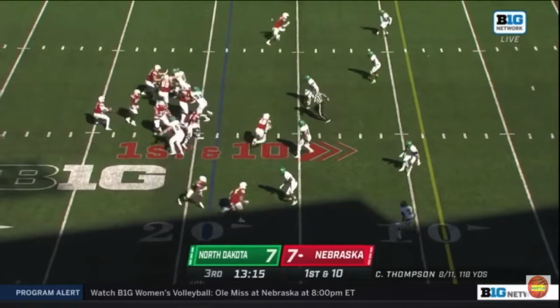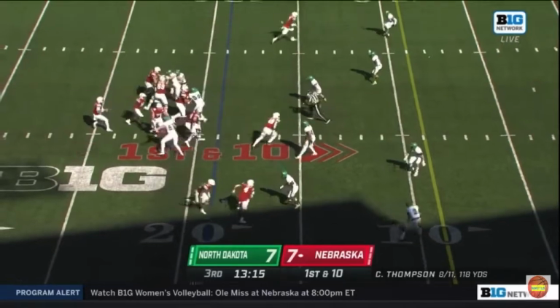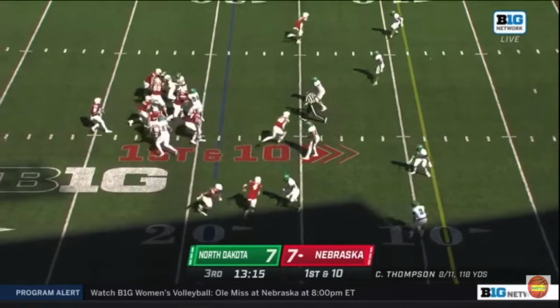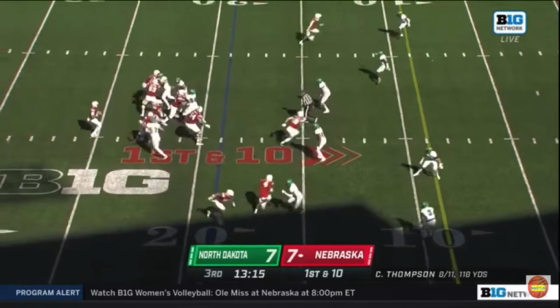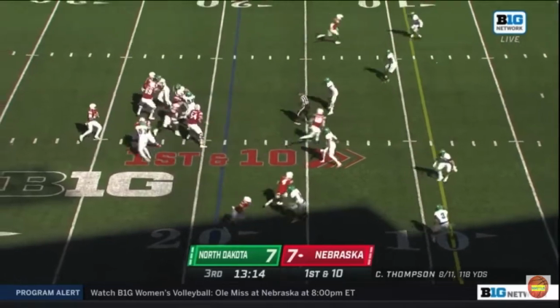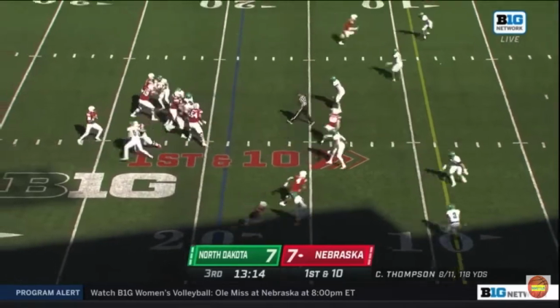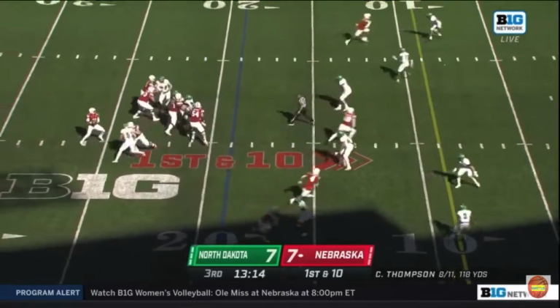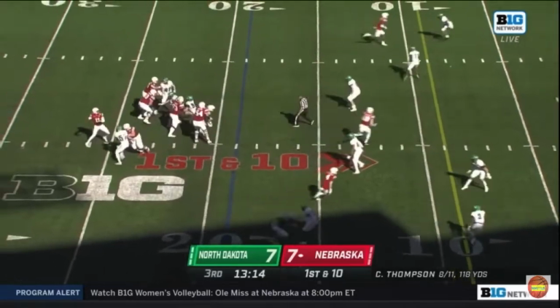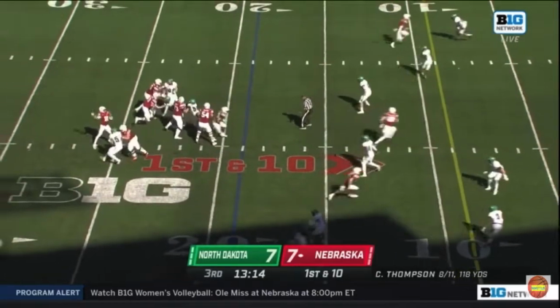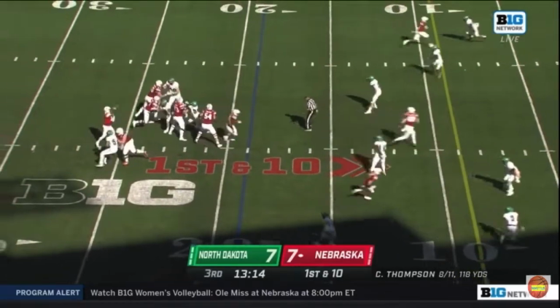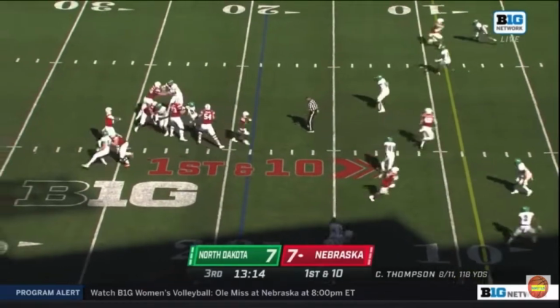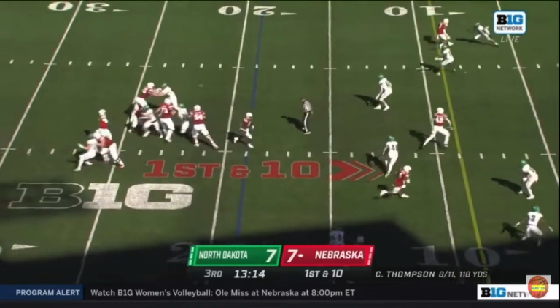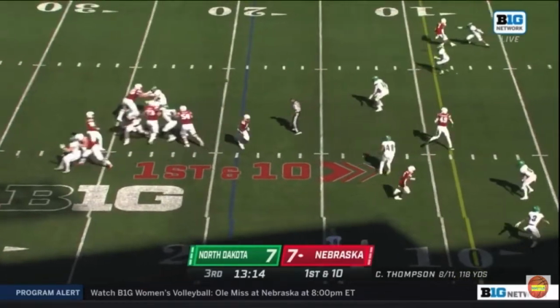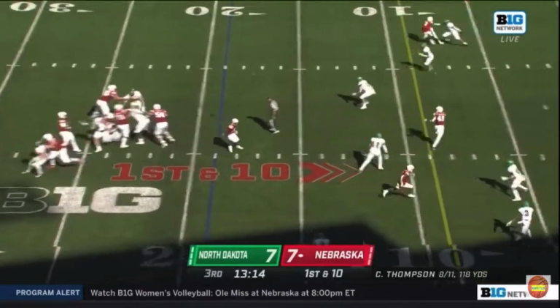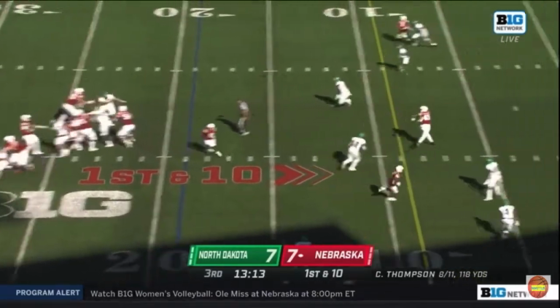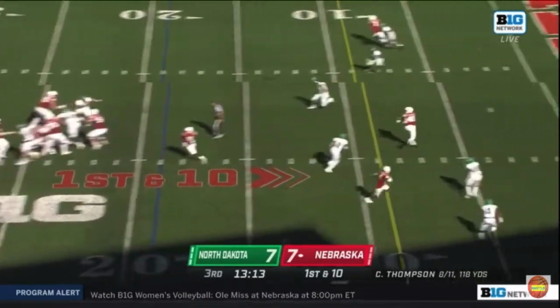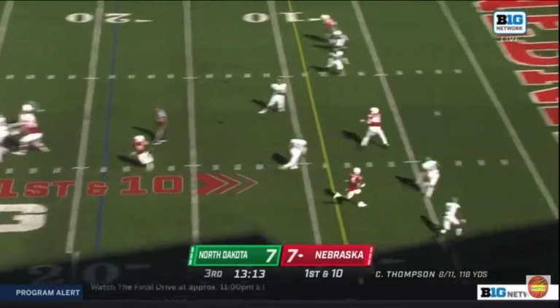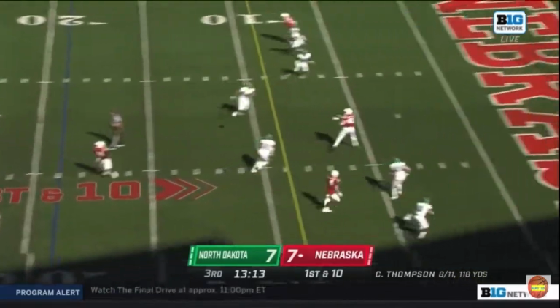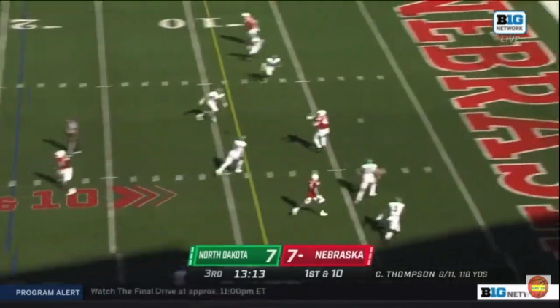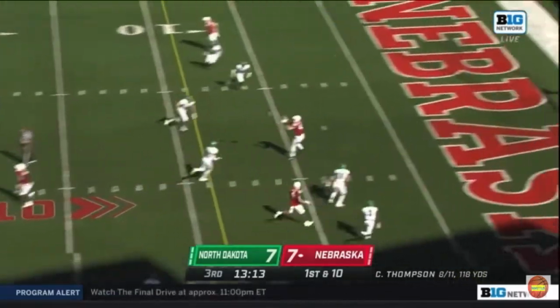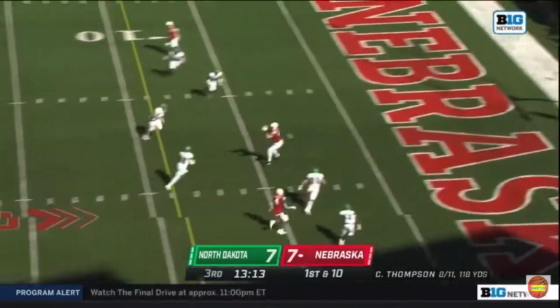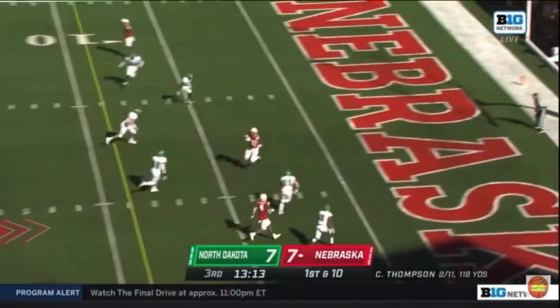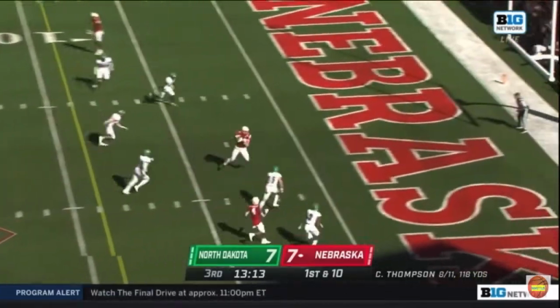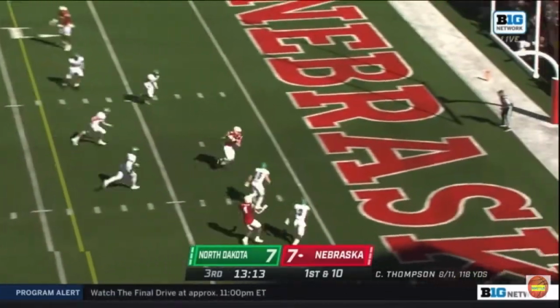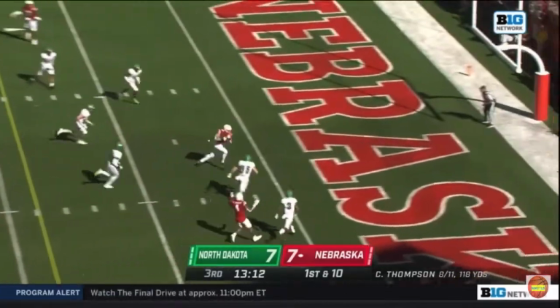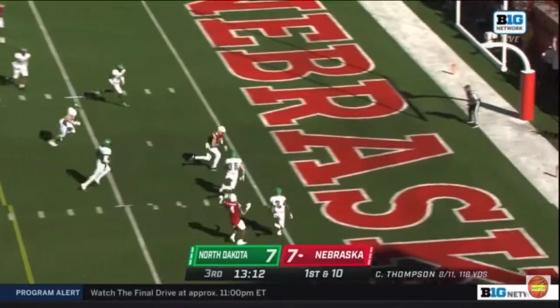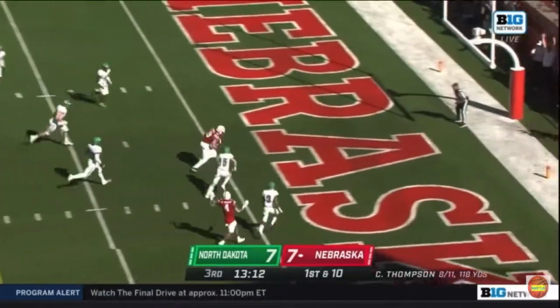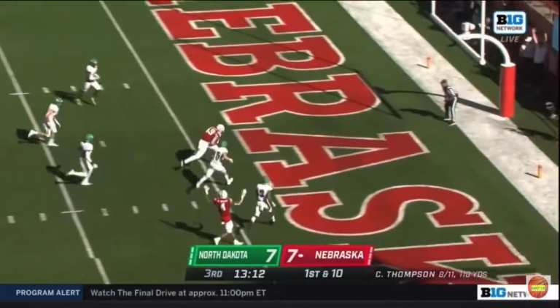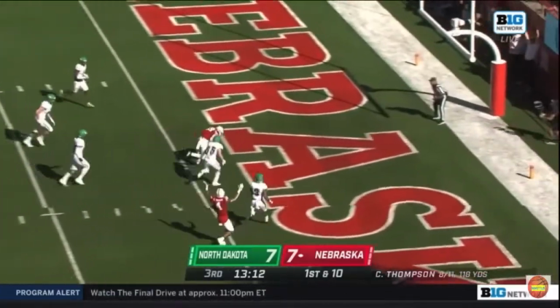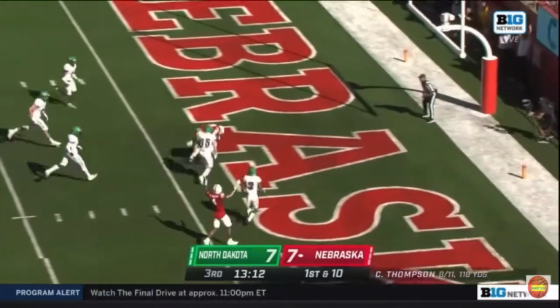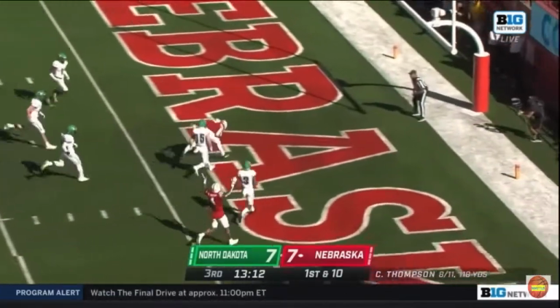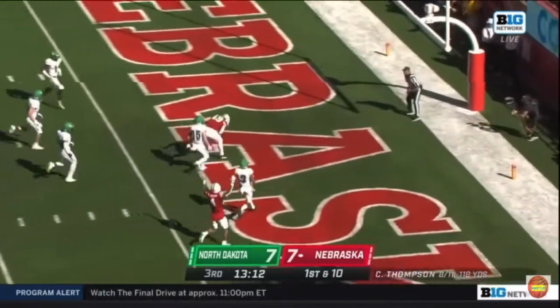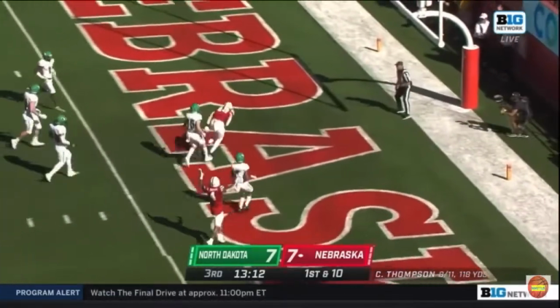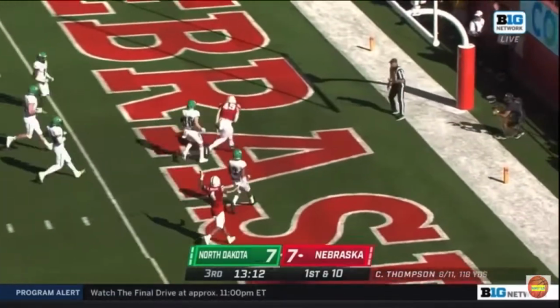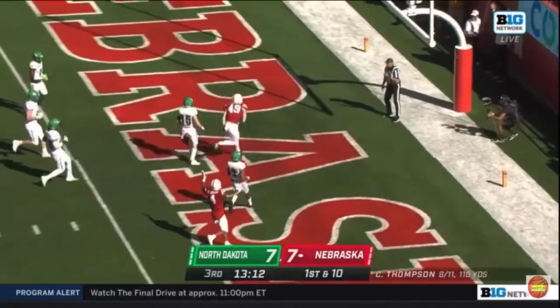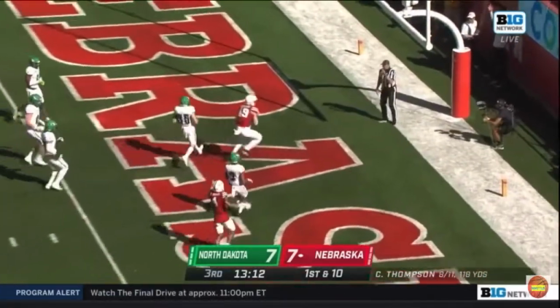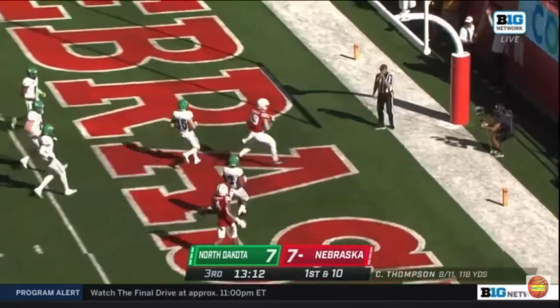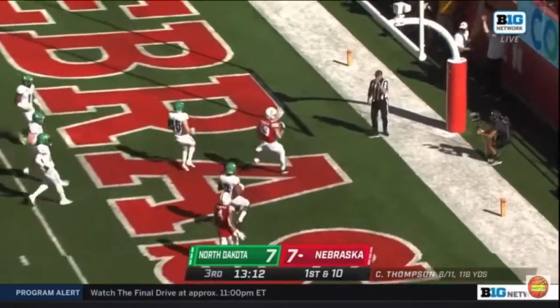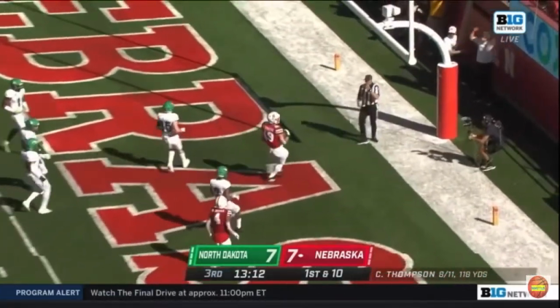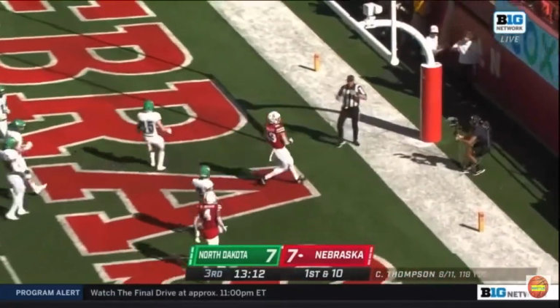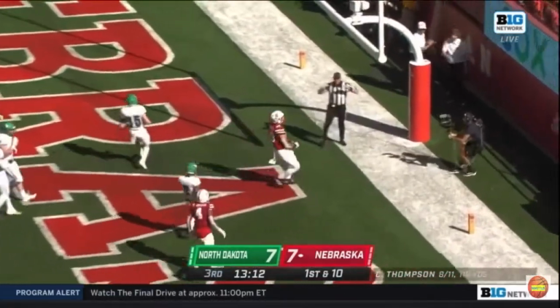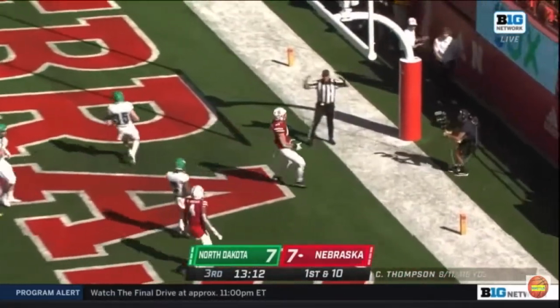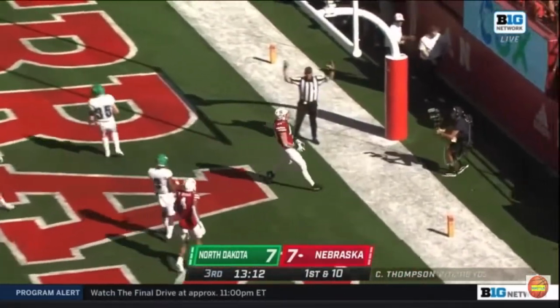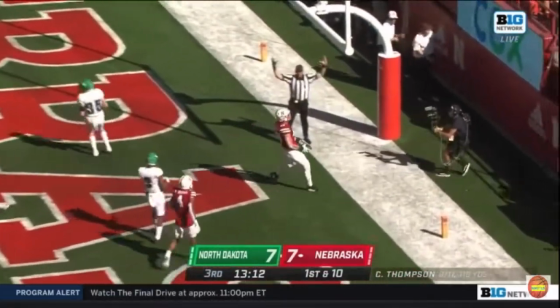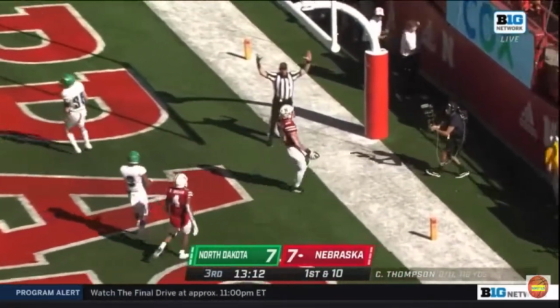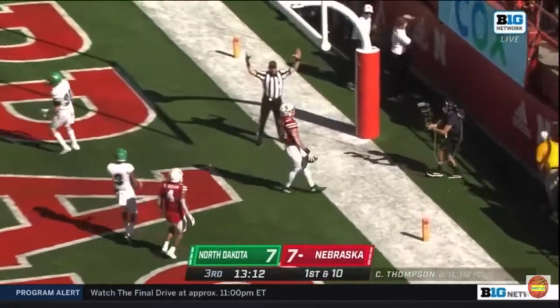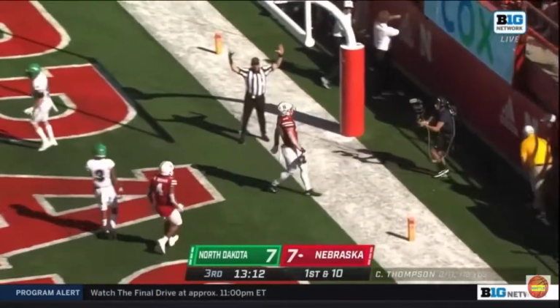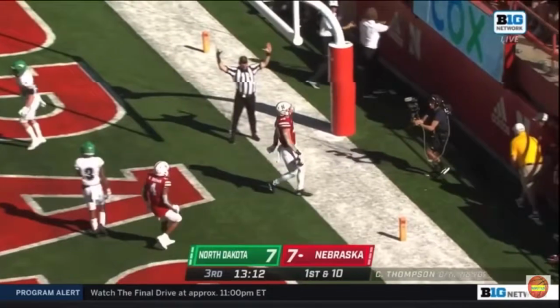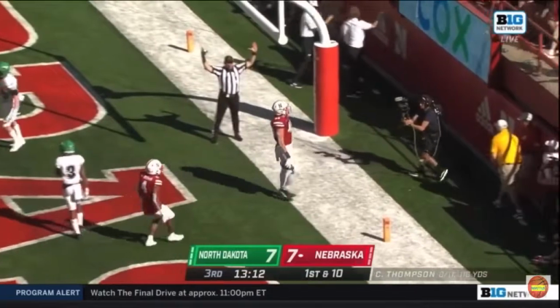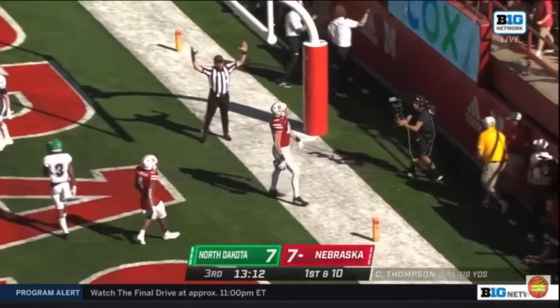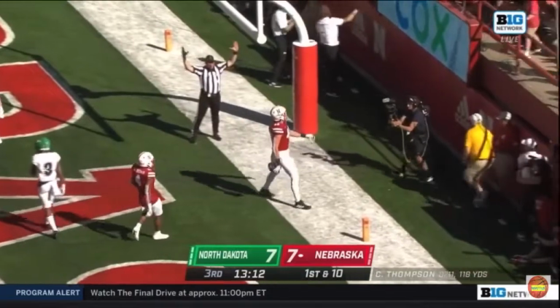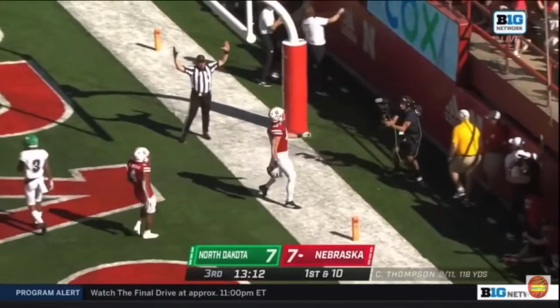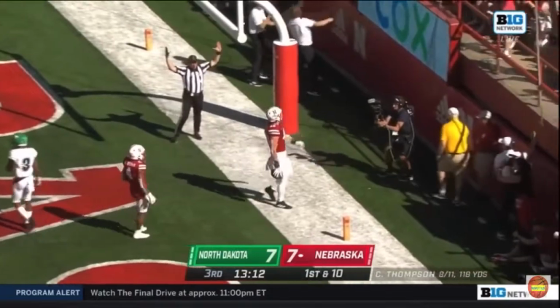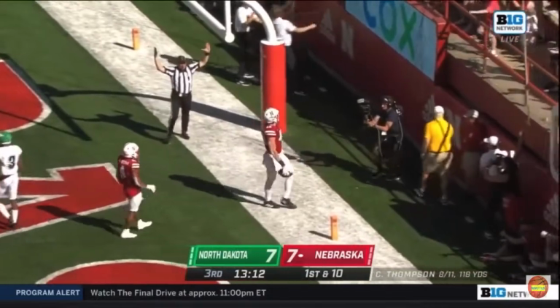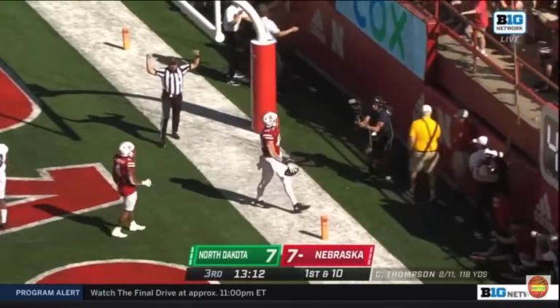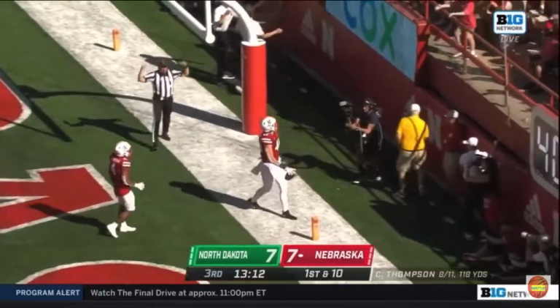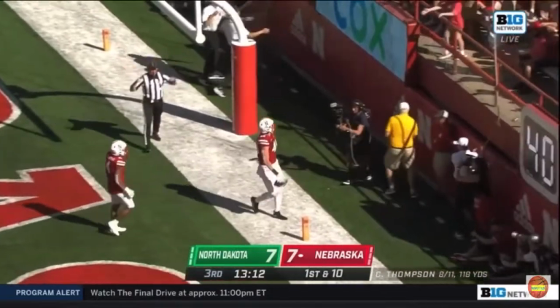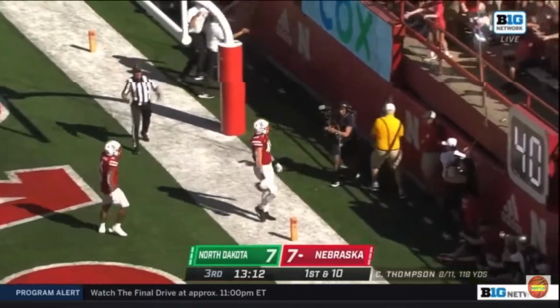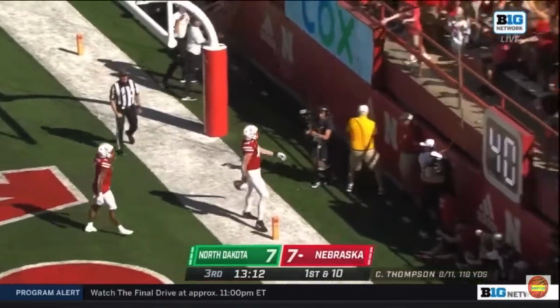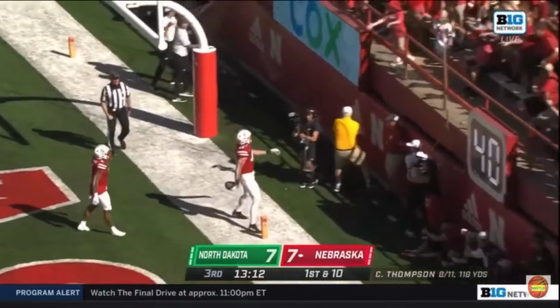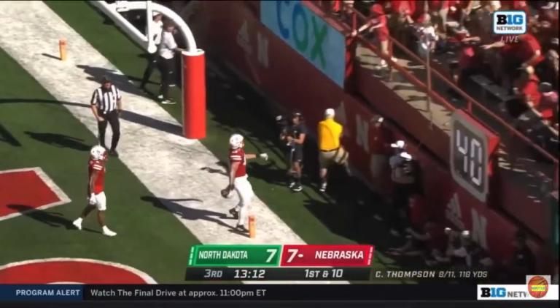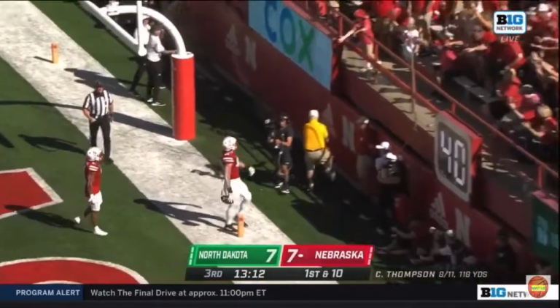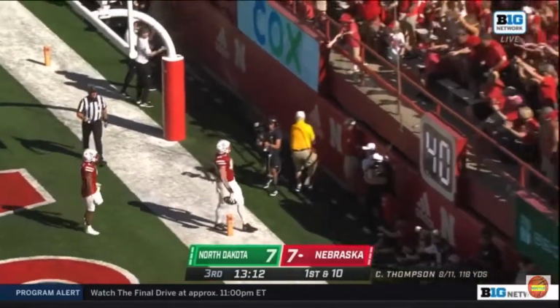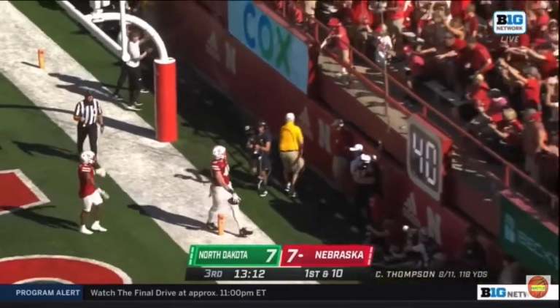Thompson fakes a give, Thompson down the middle and into the end zone to the tight end Nate Borkercher.